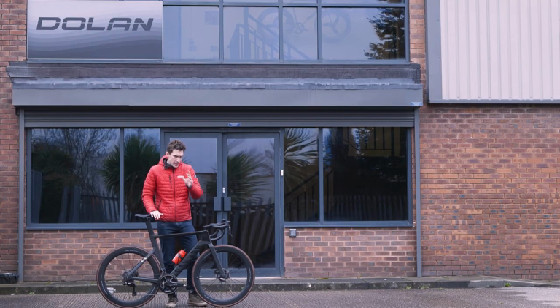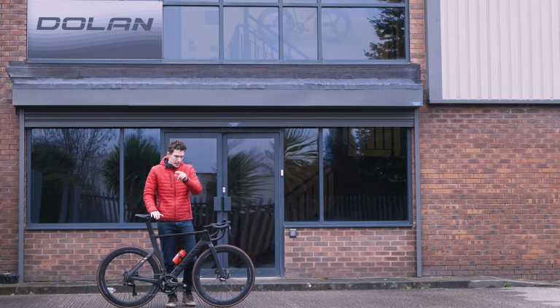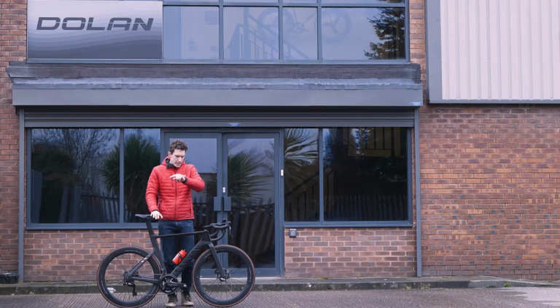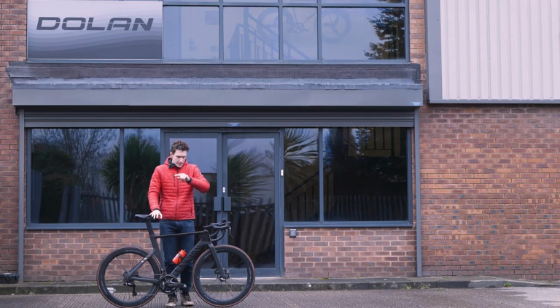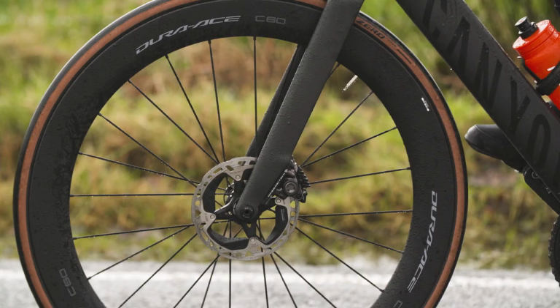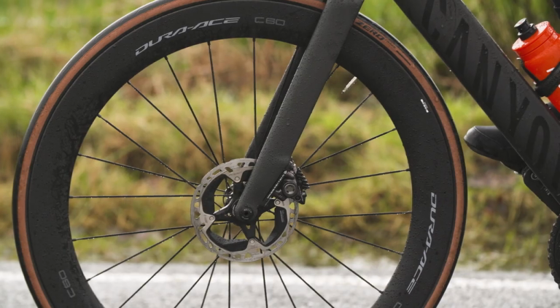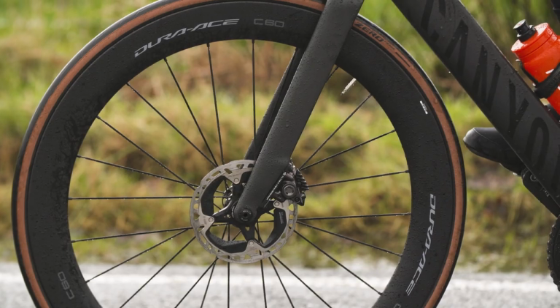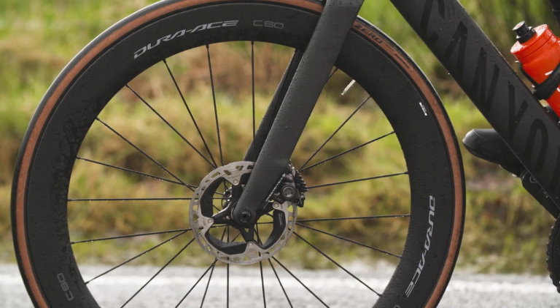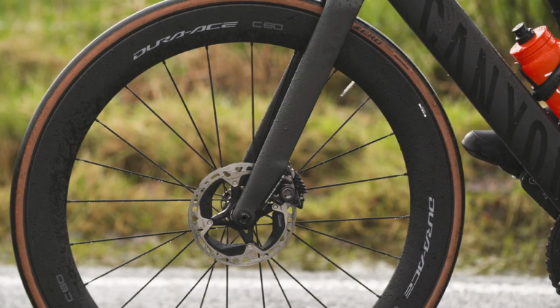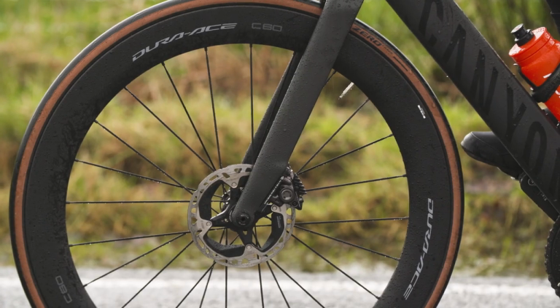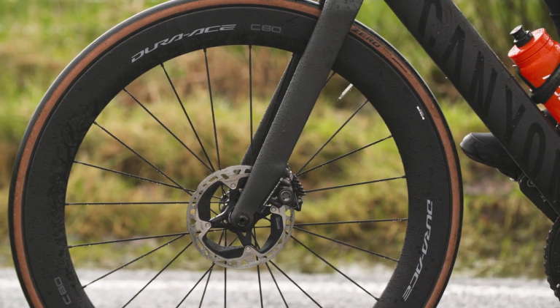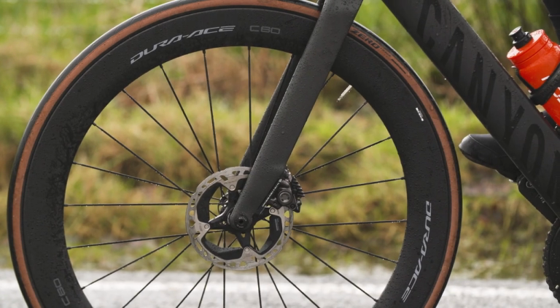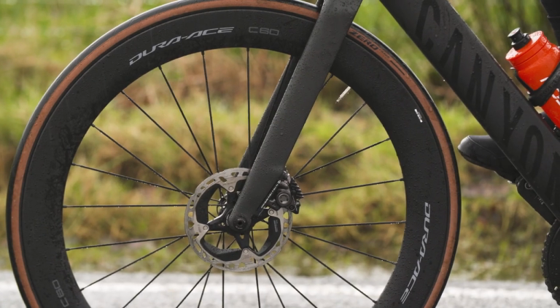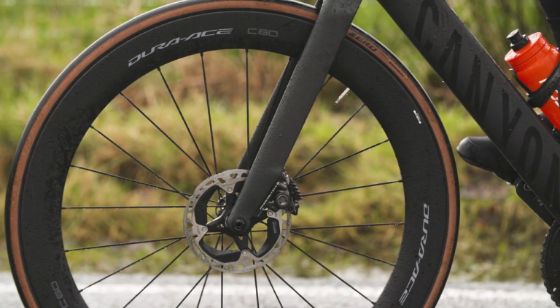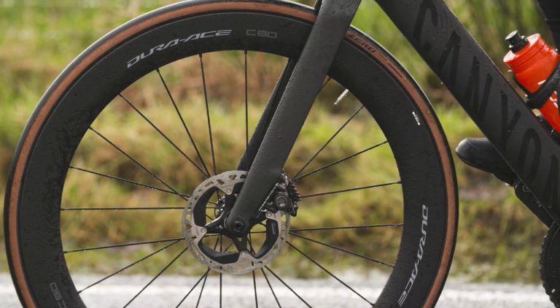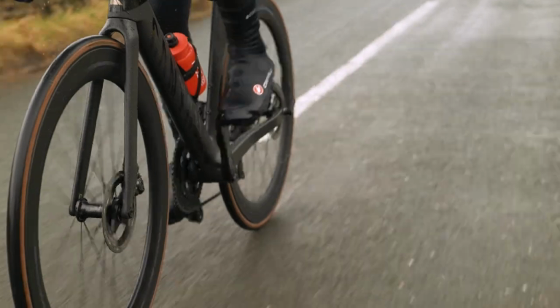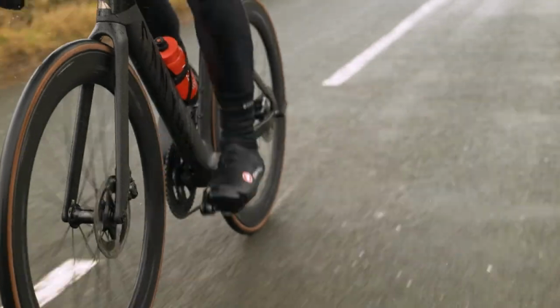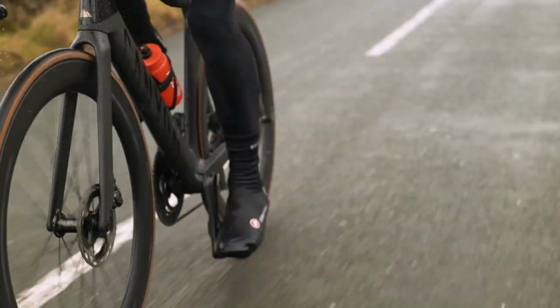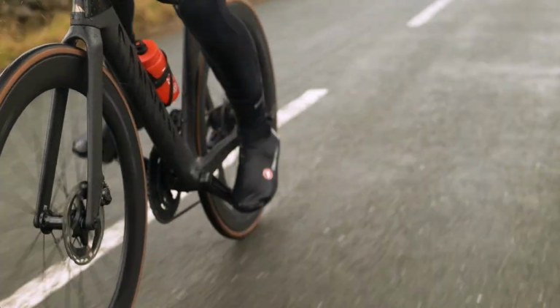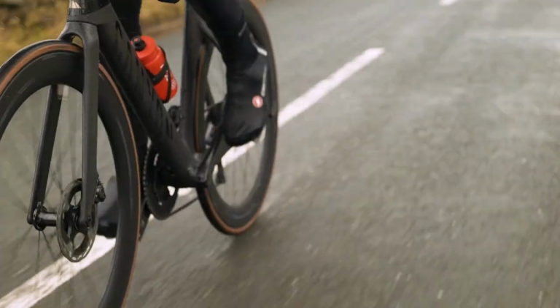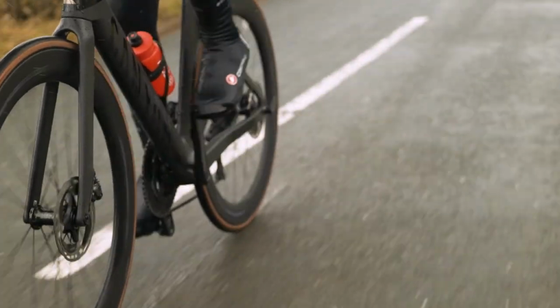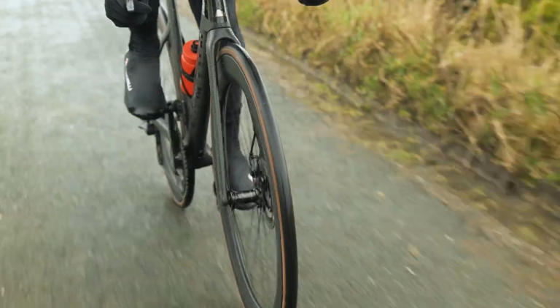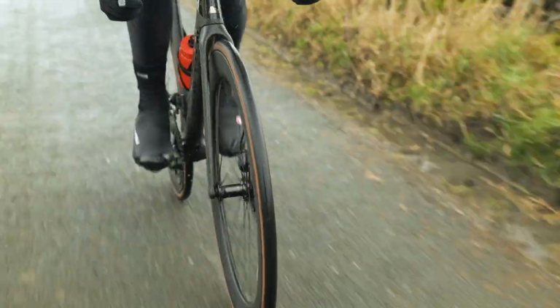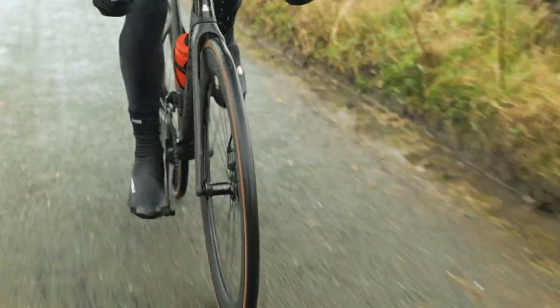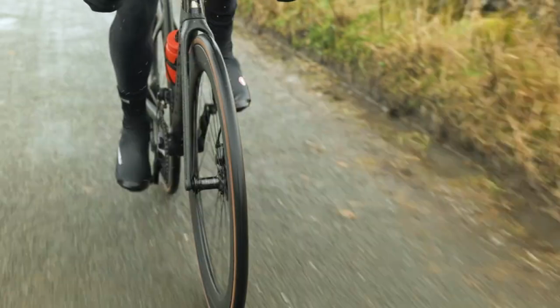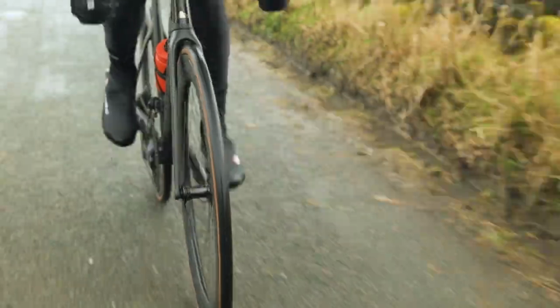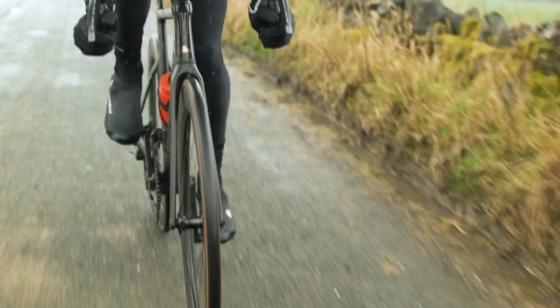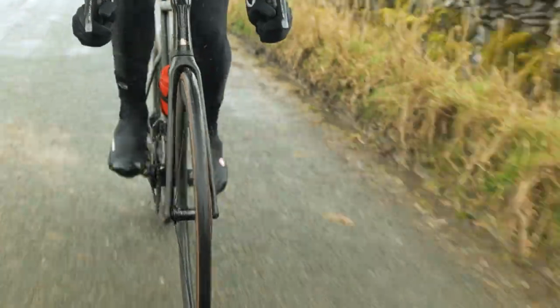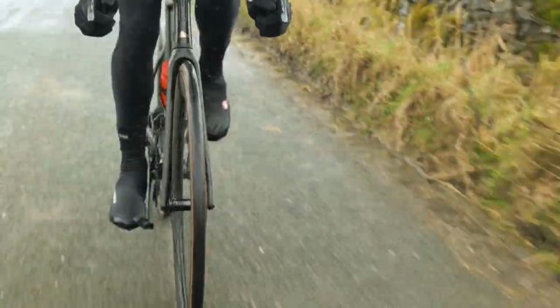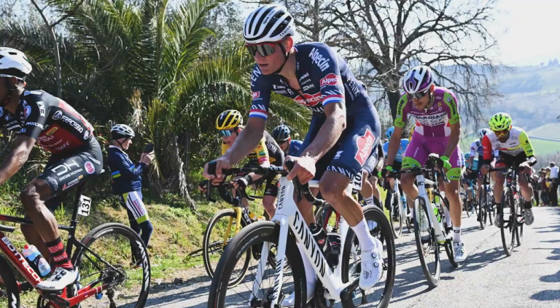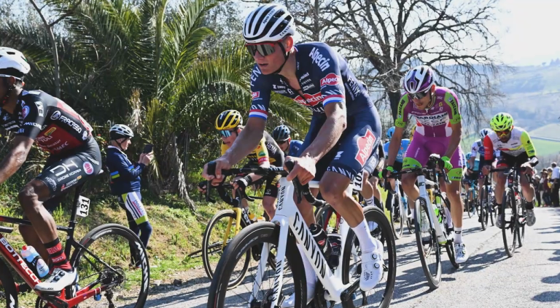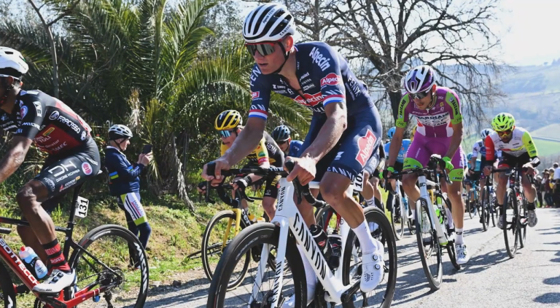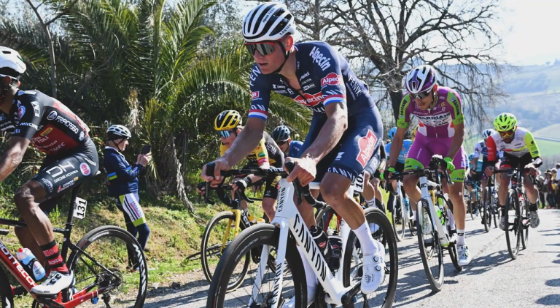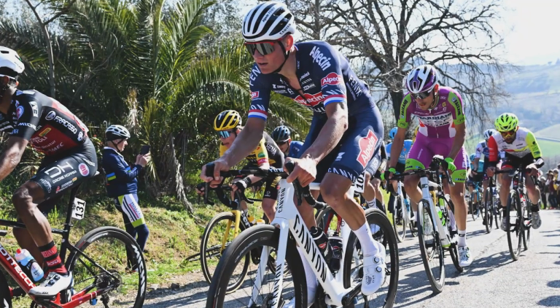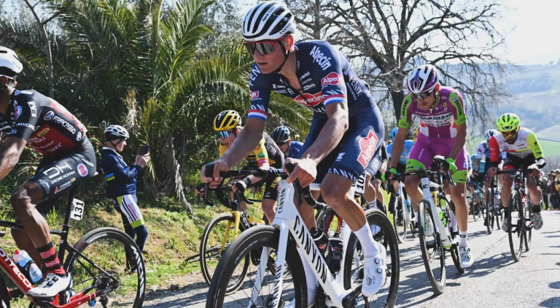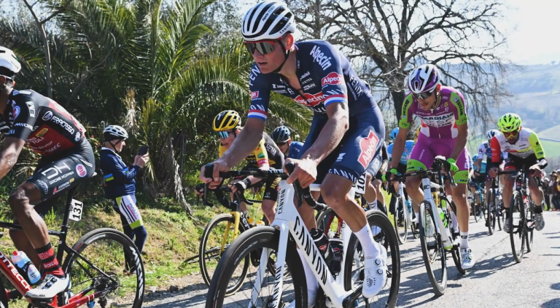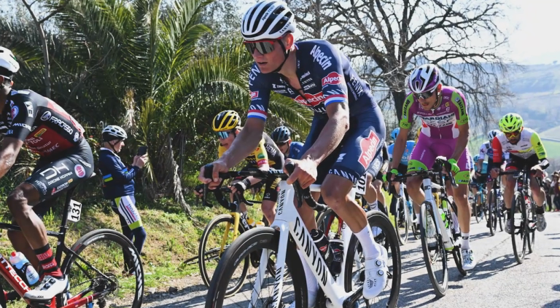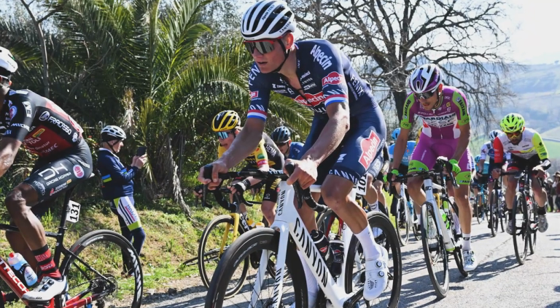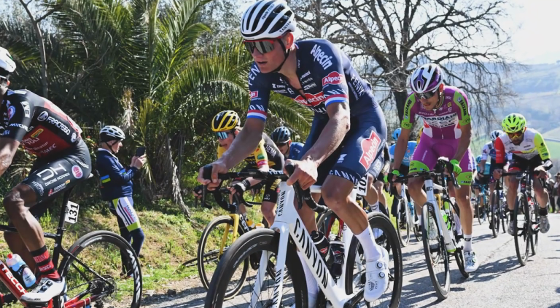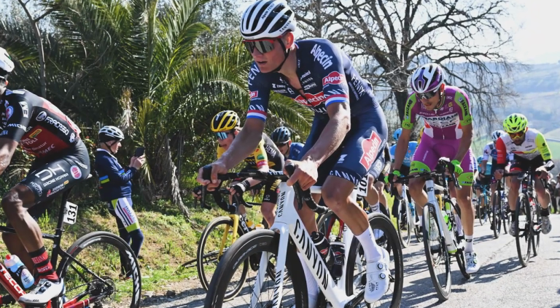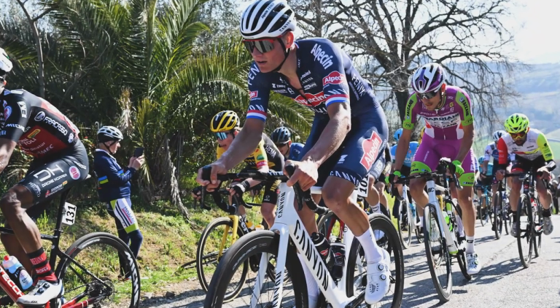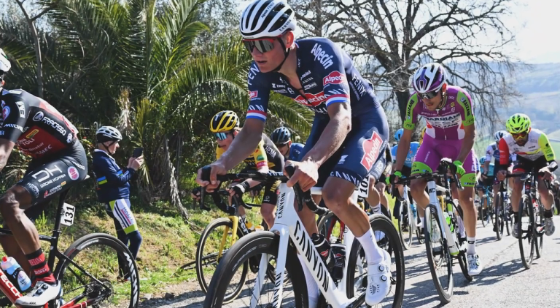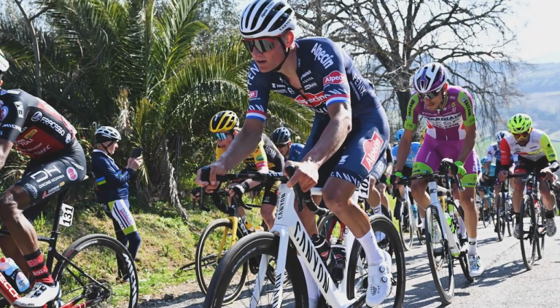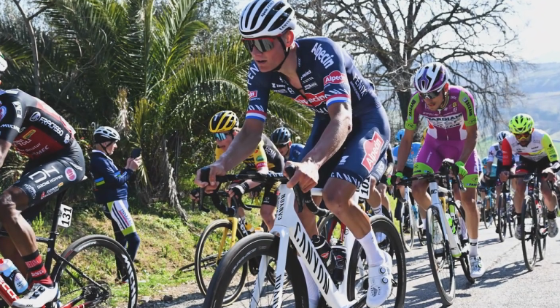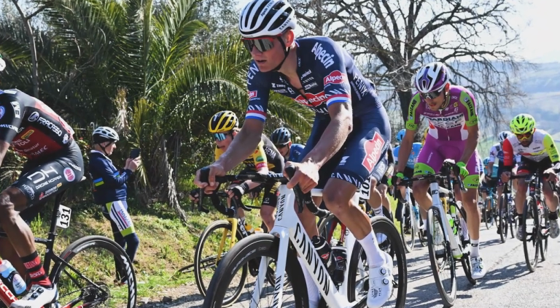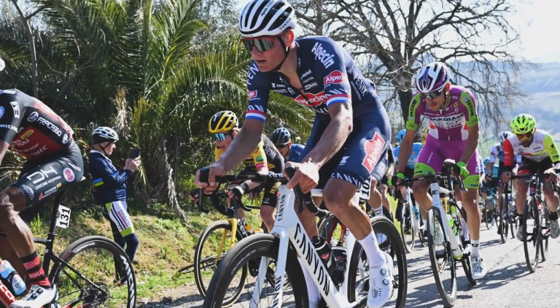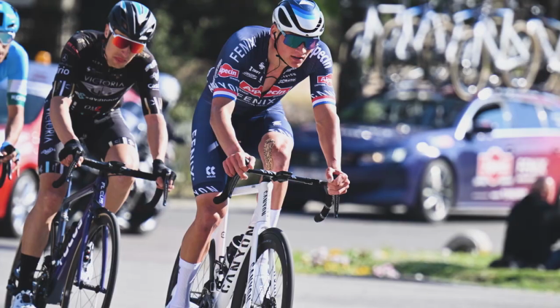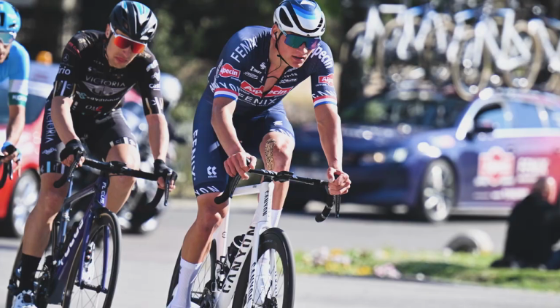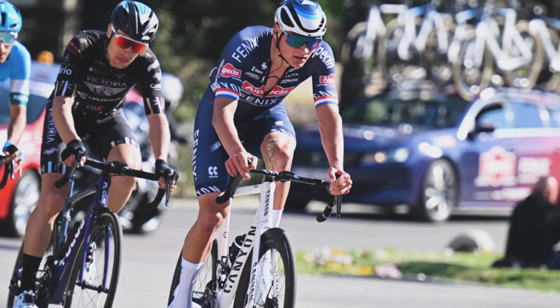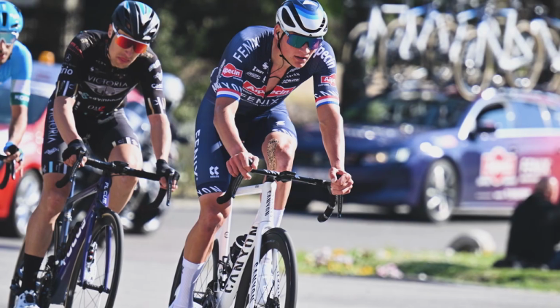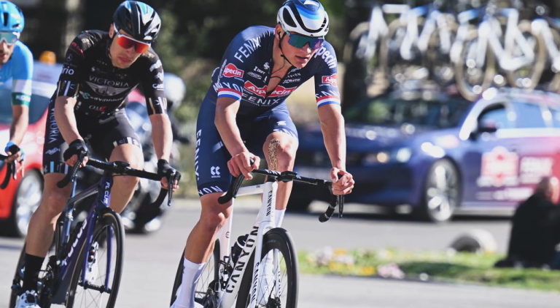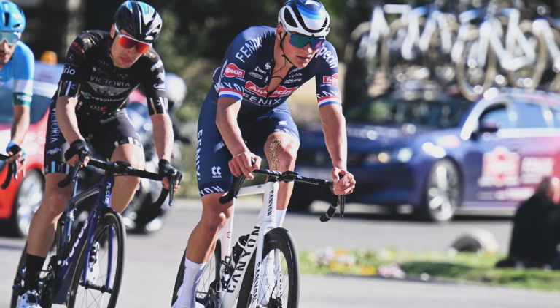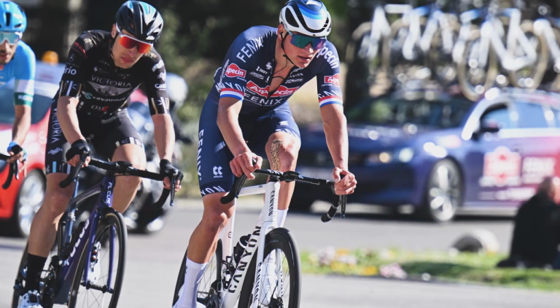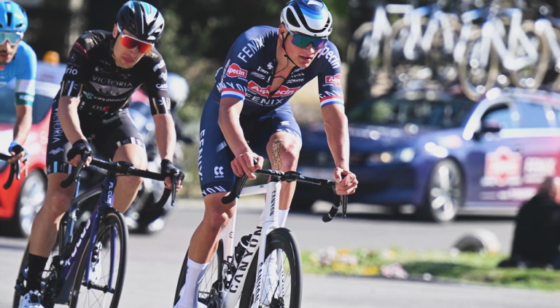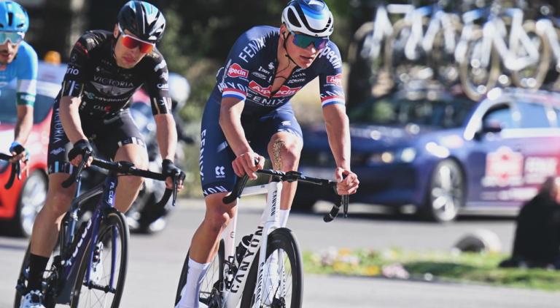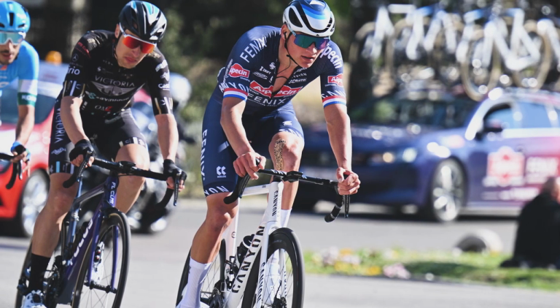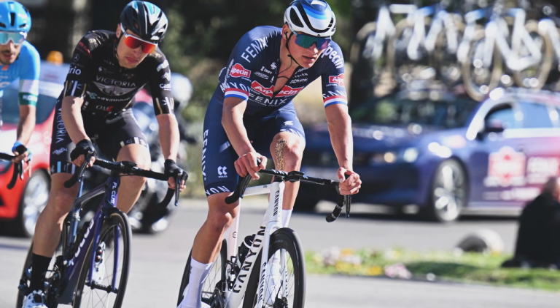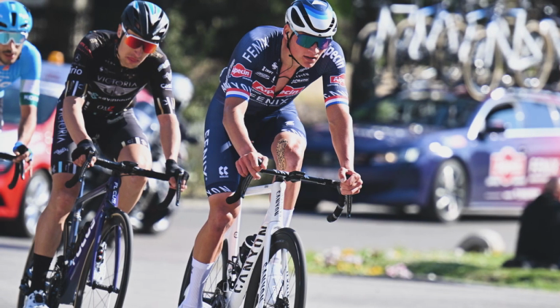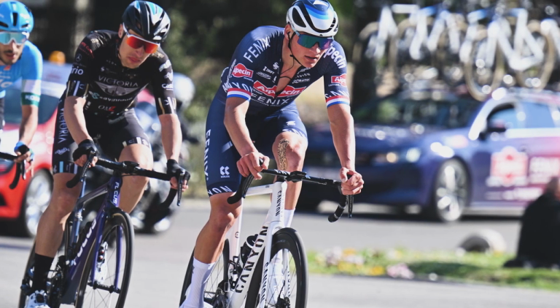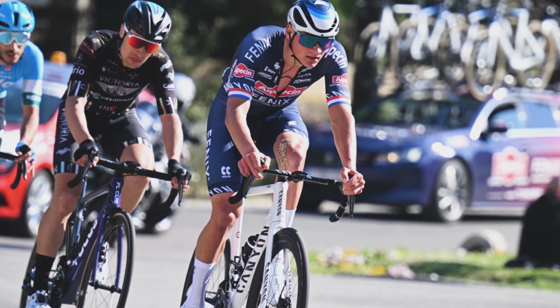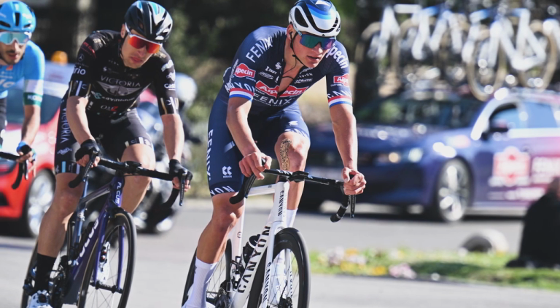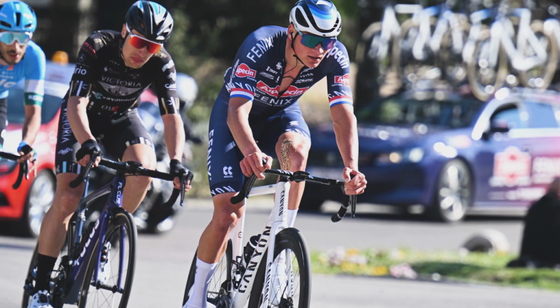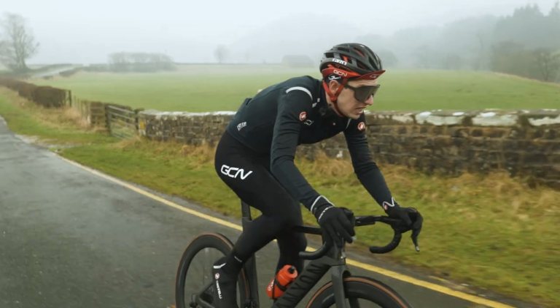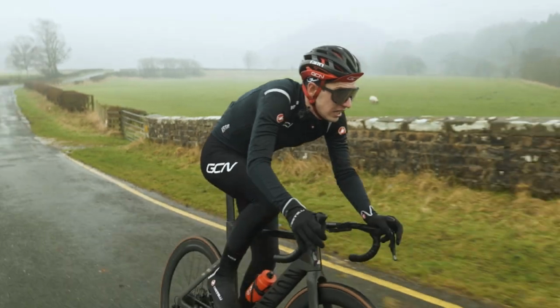This is my bike — a Canyon Aeroad. Mathieu van der Poel, one of the best cyclists around, also rides a Canyon Aeroad.